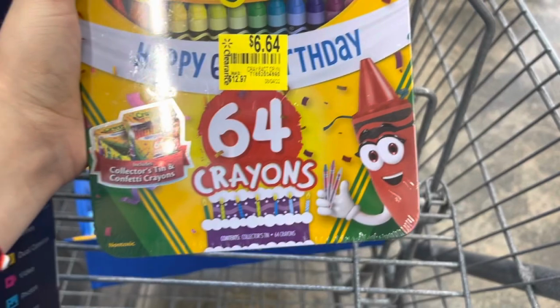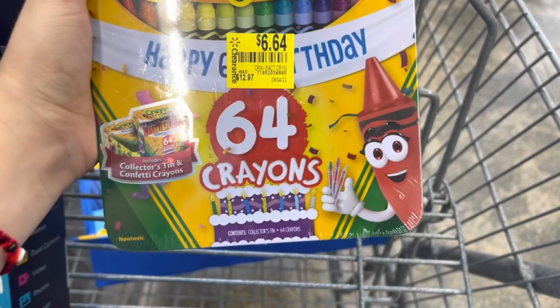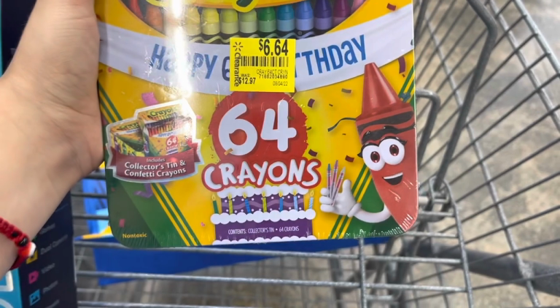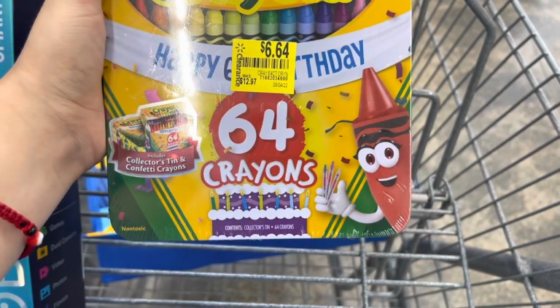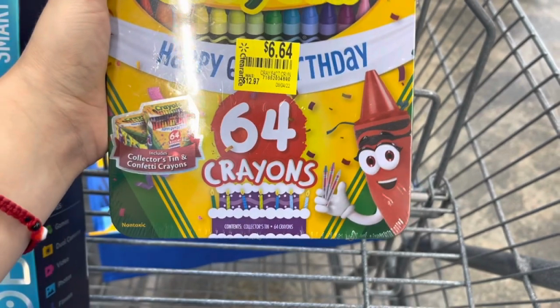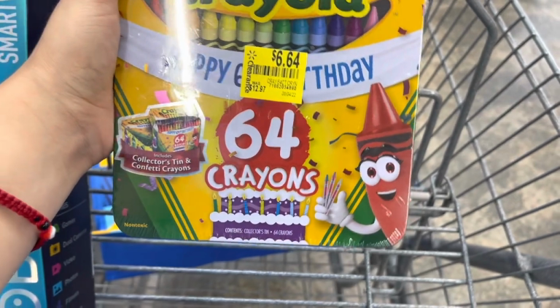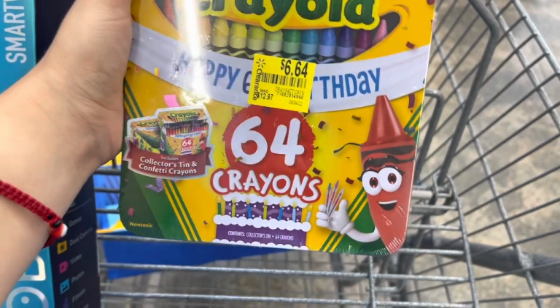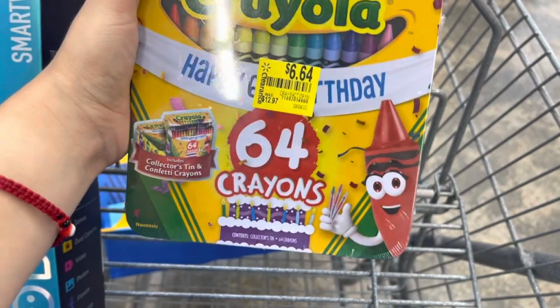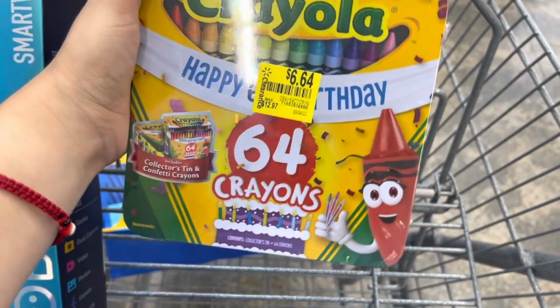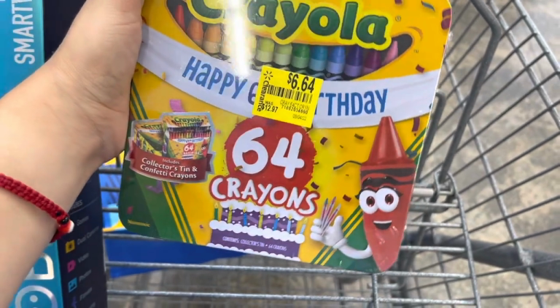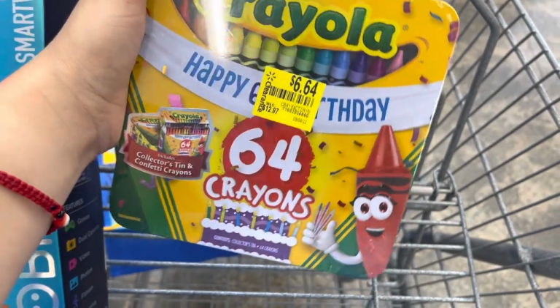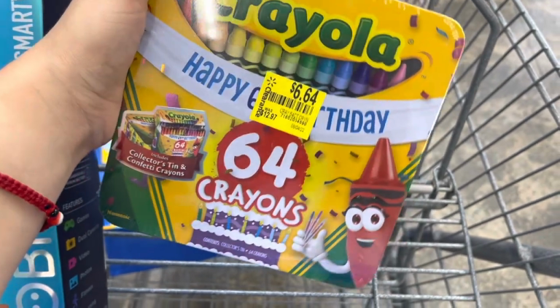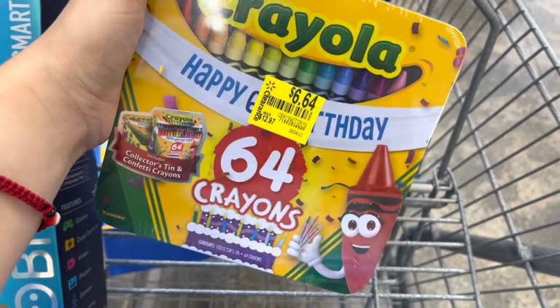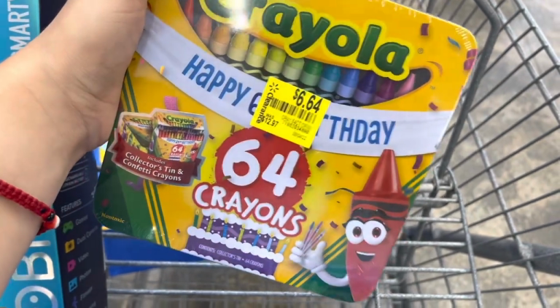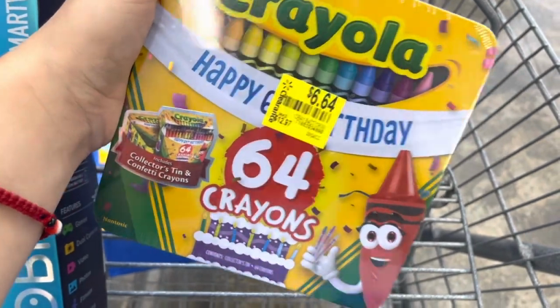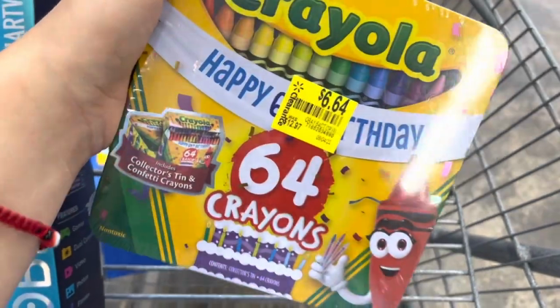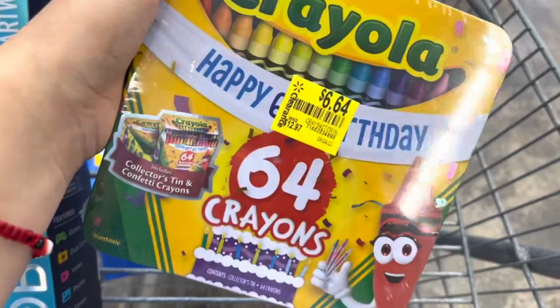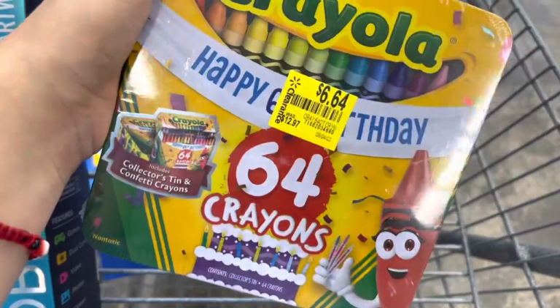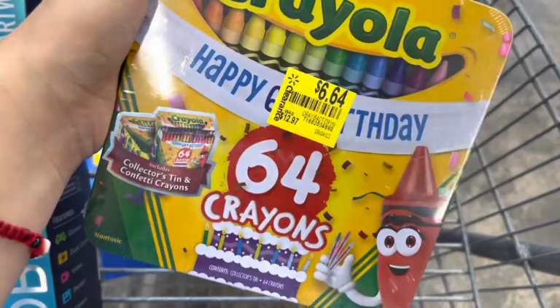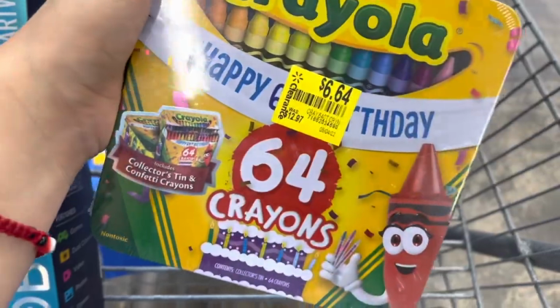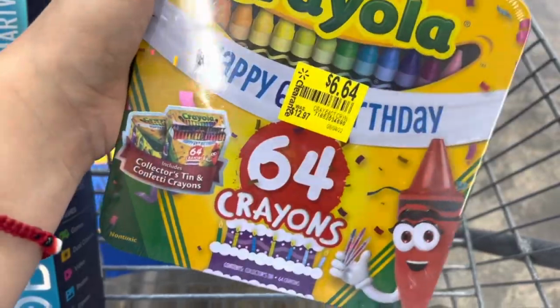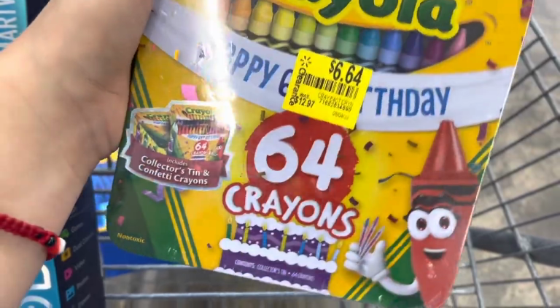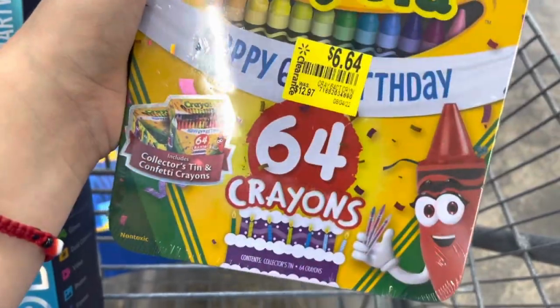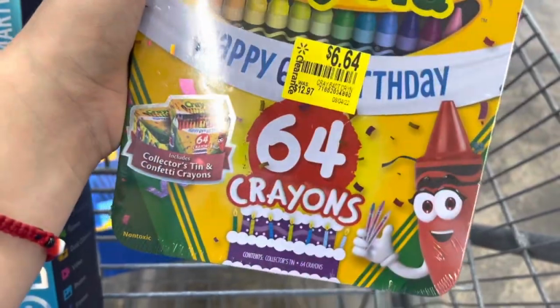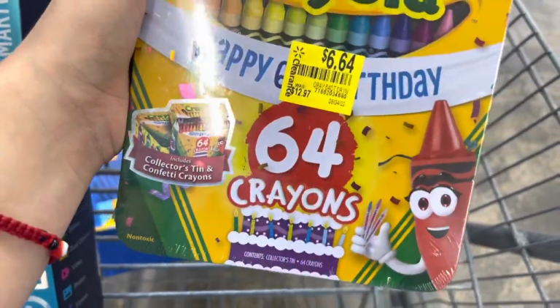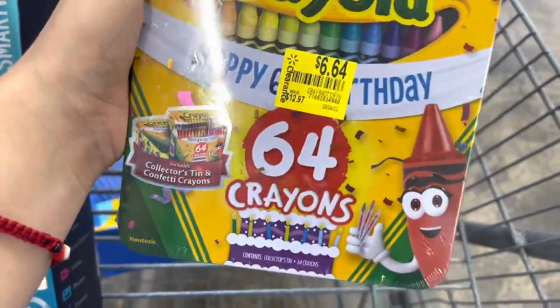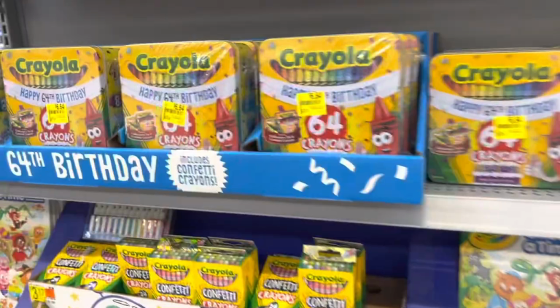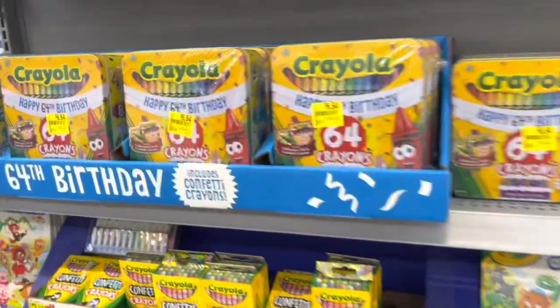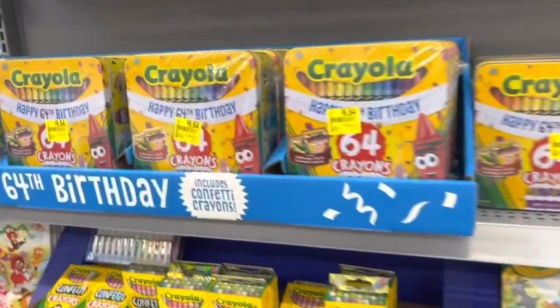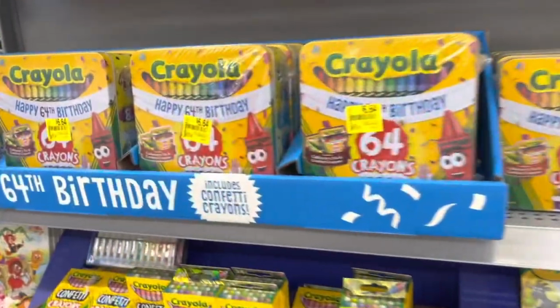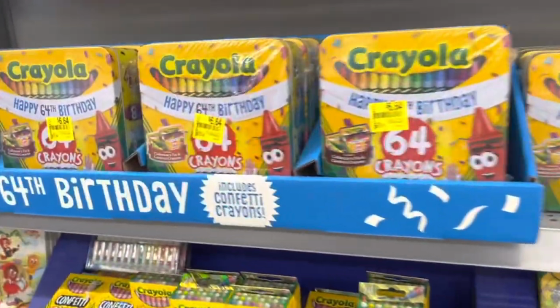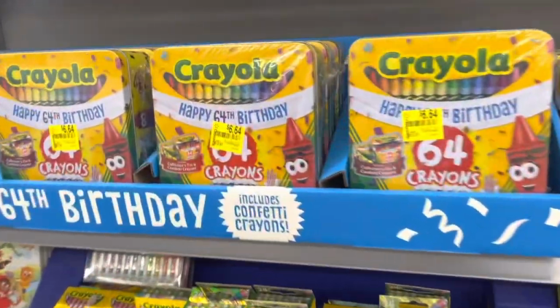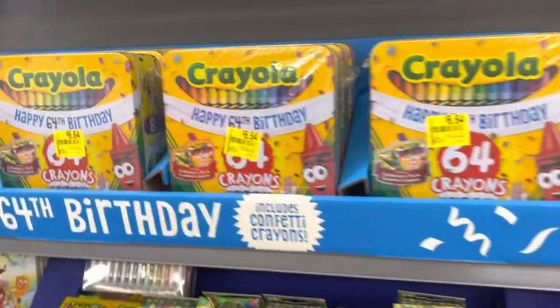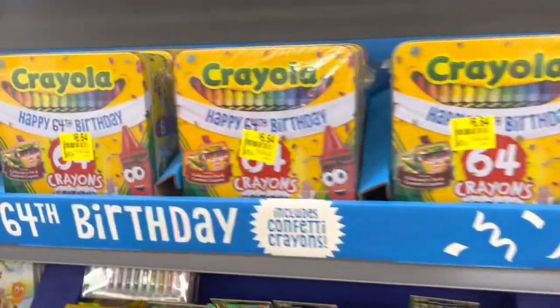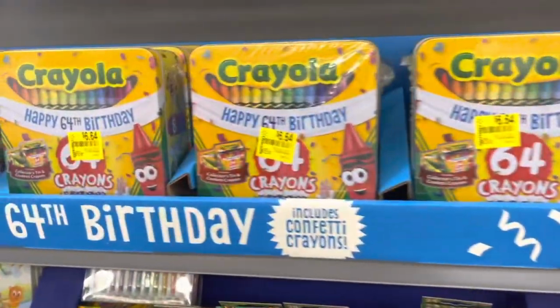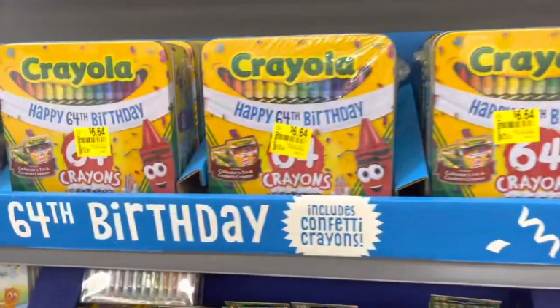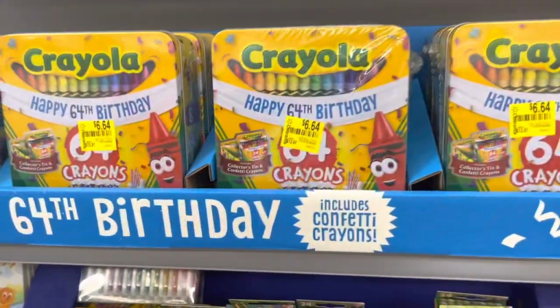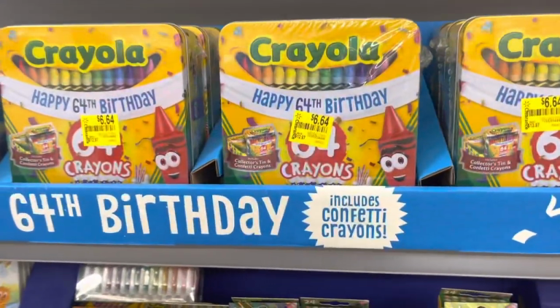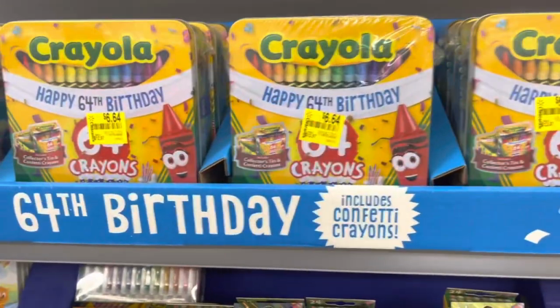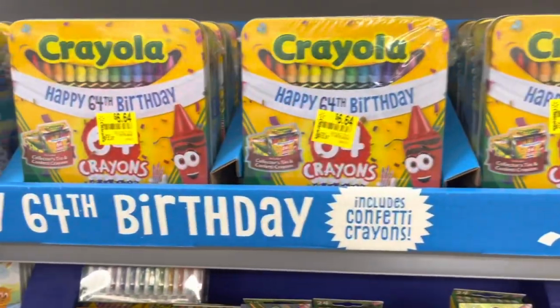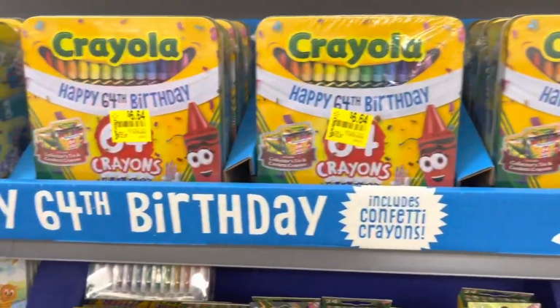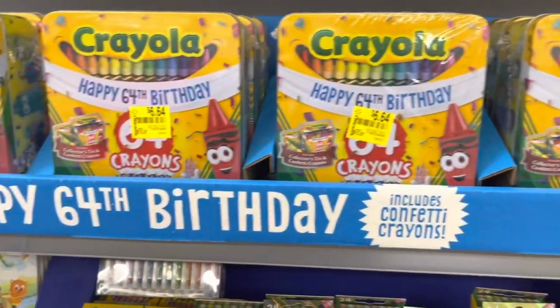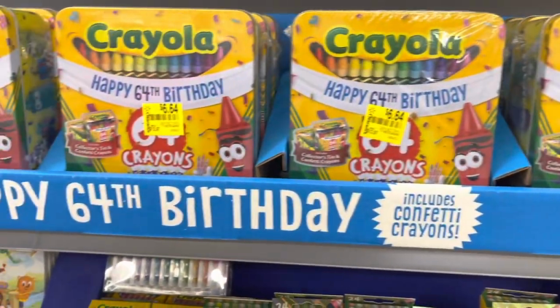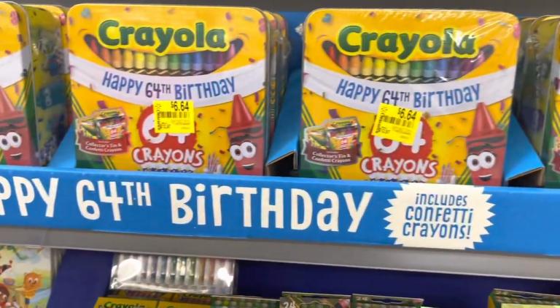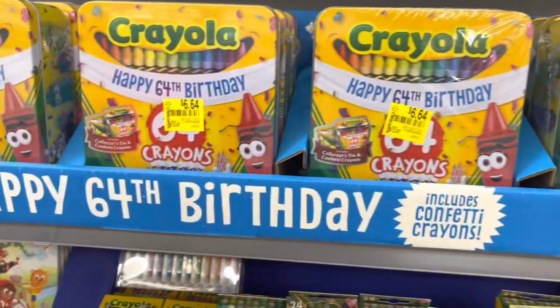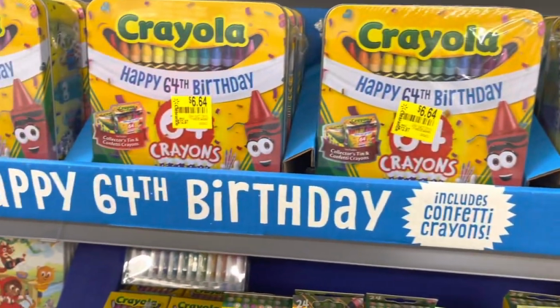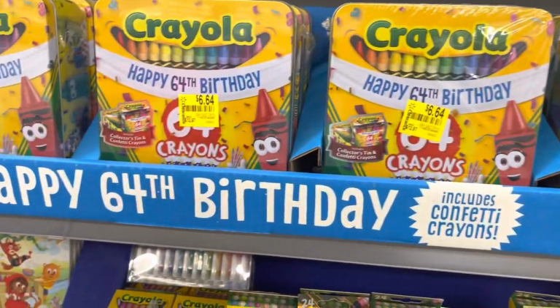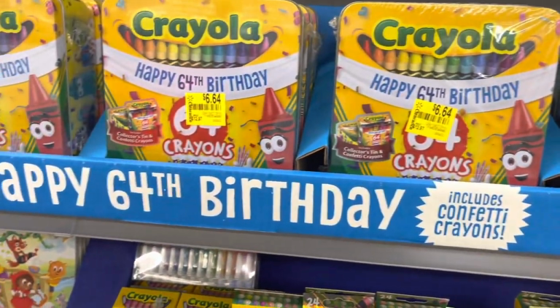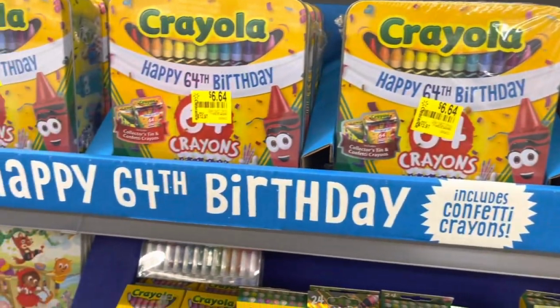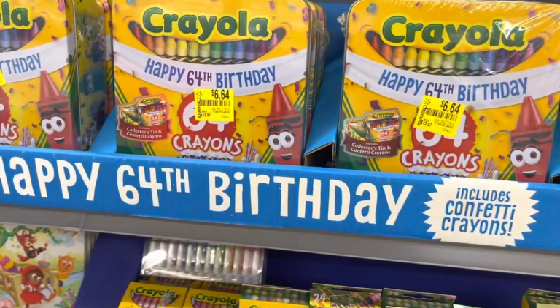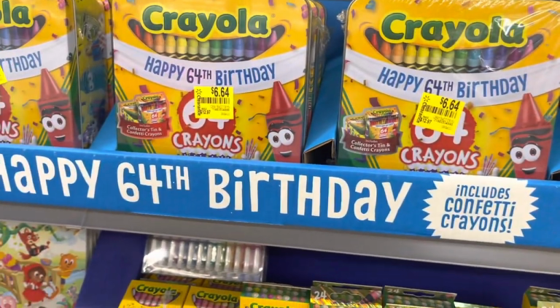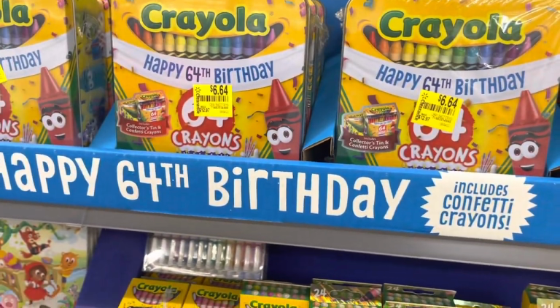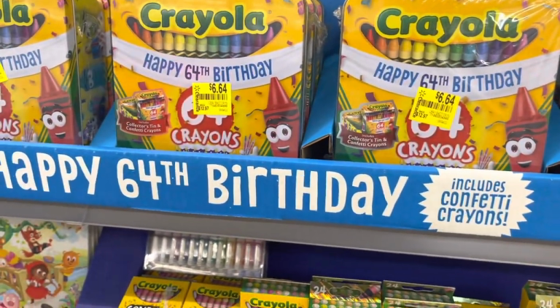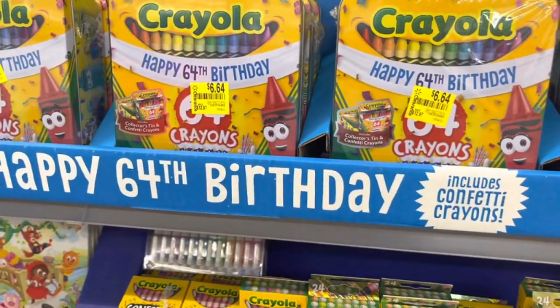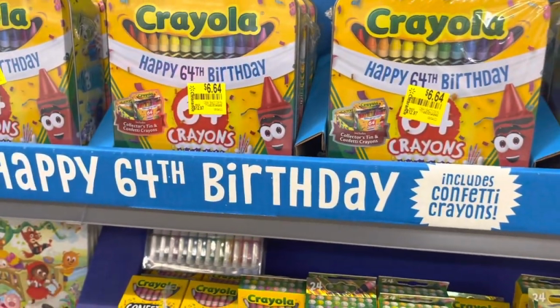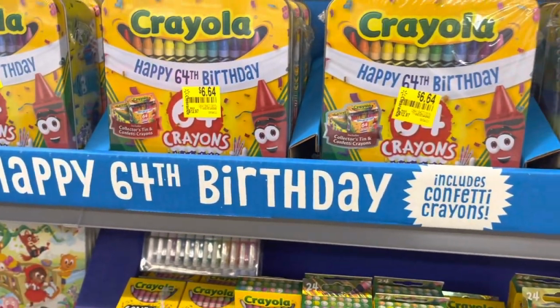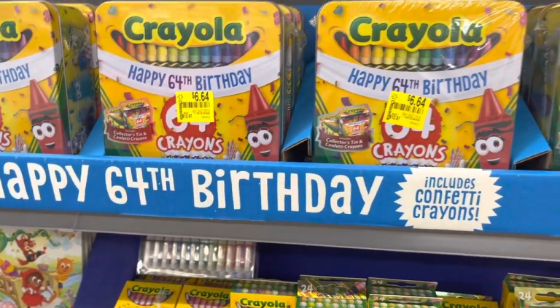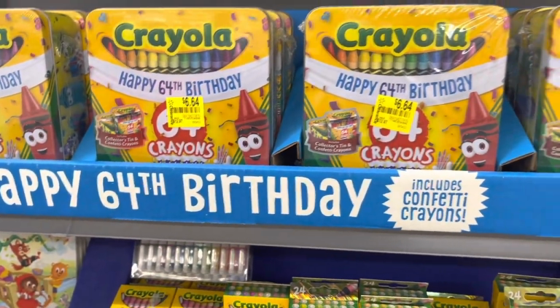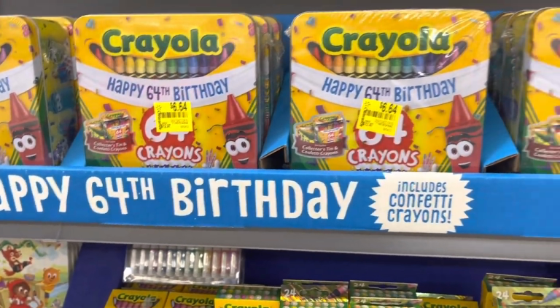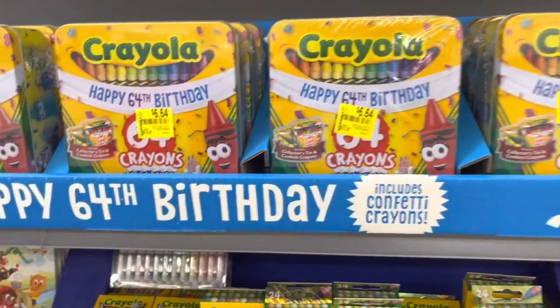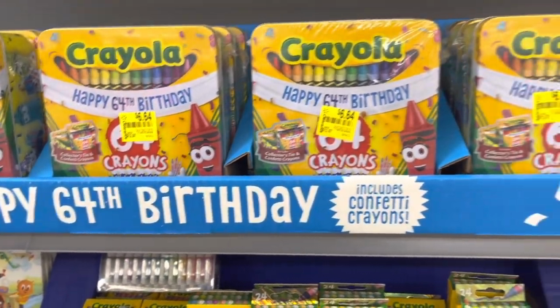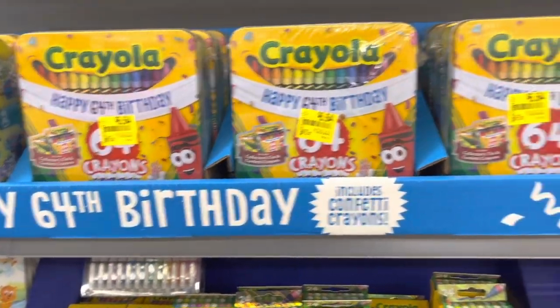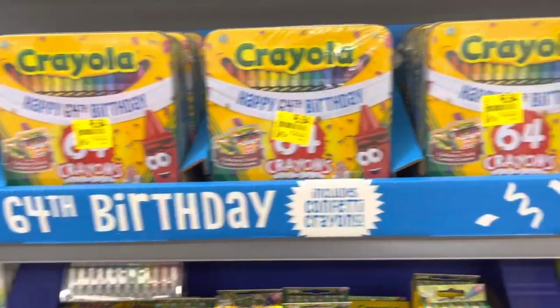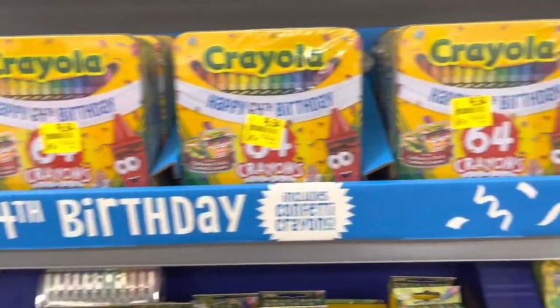The Crayola 64-crayon pack — the 64th birthday edition — is regular price $13, down to $6.64. Super cute.